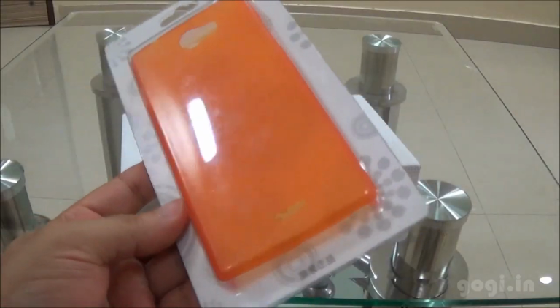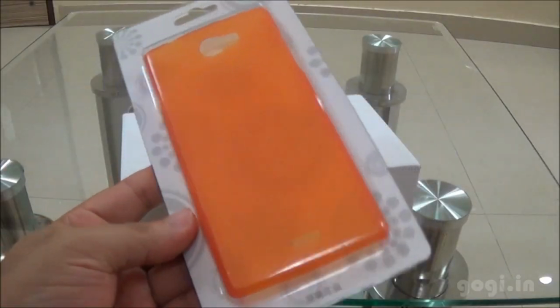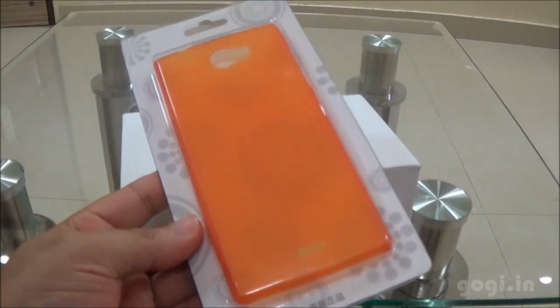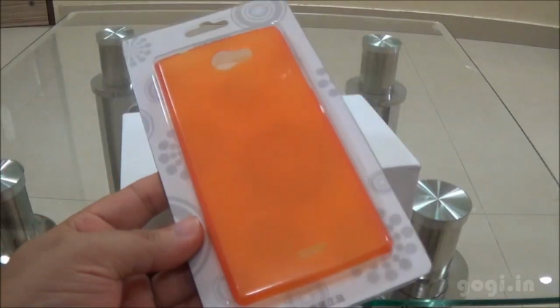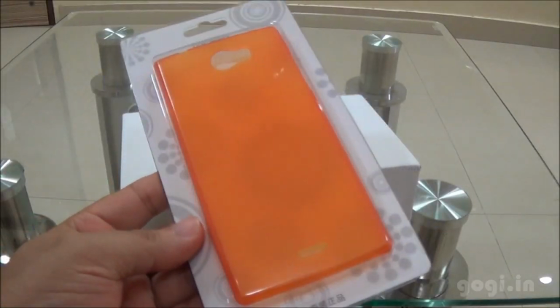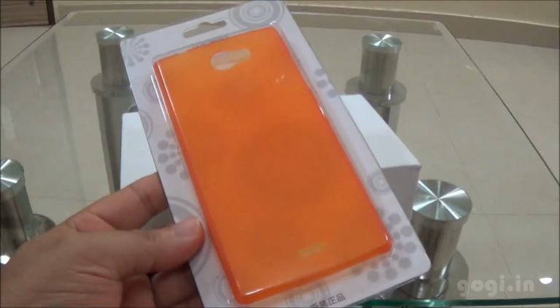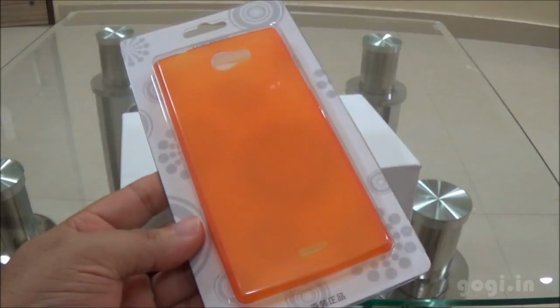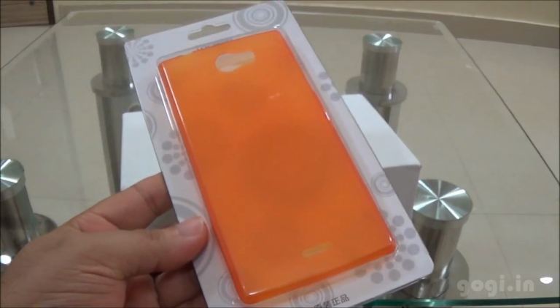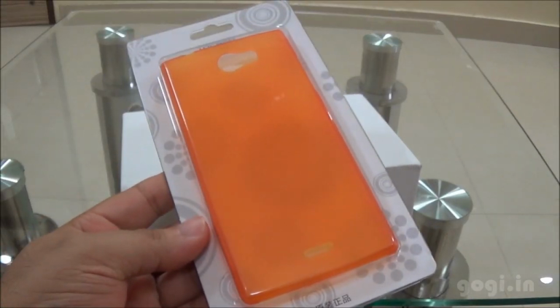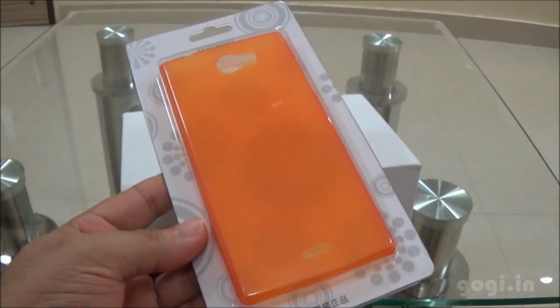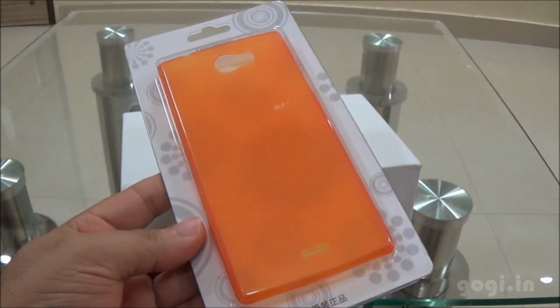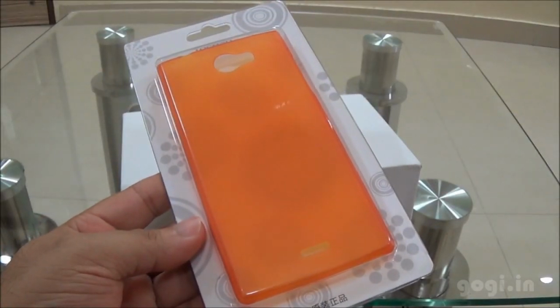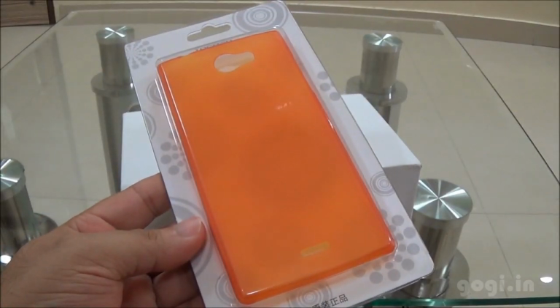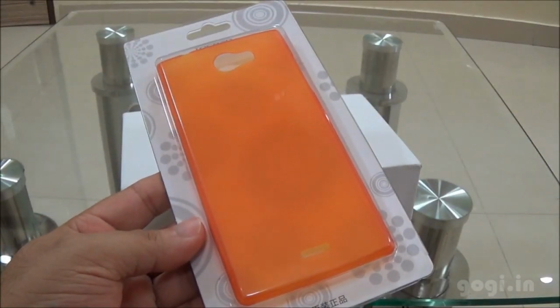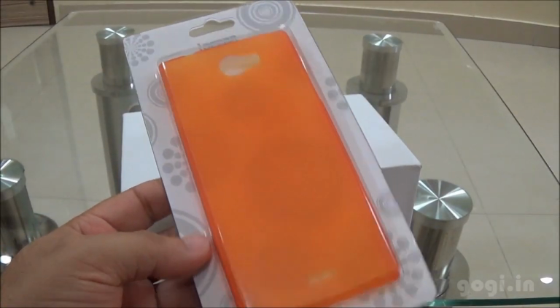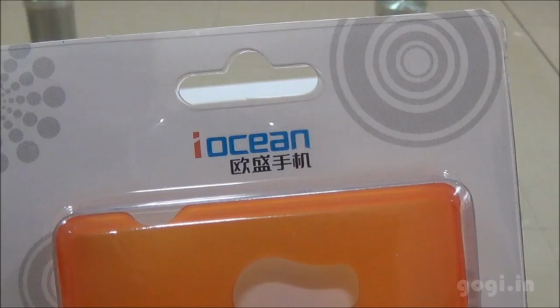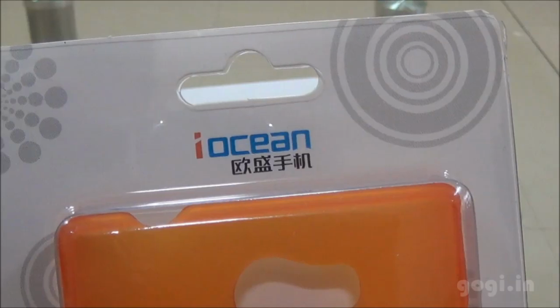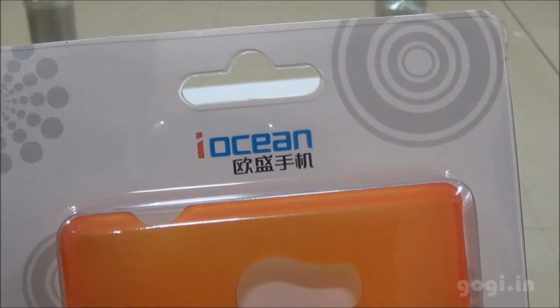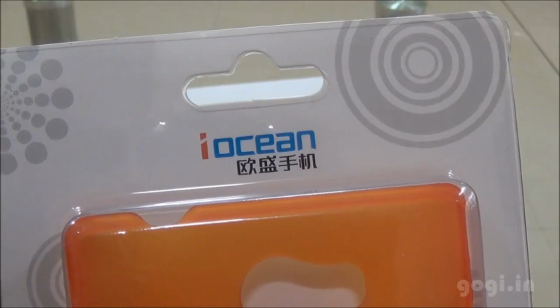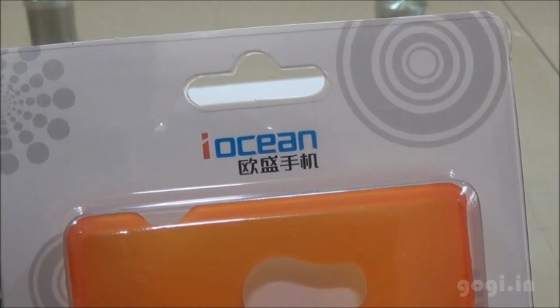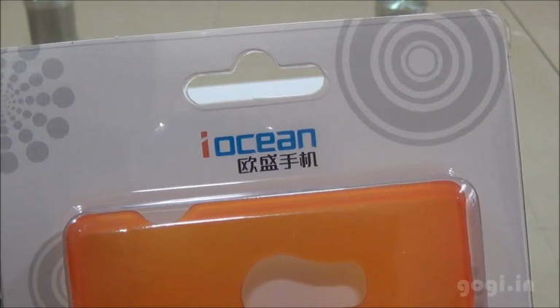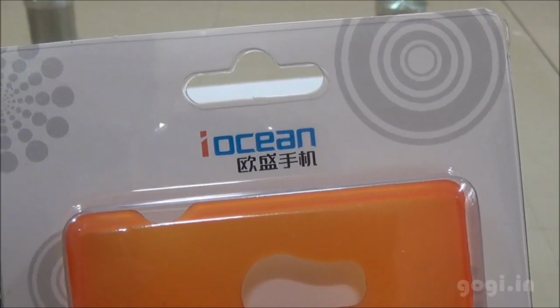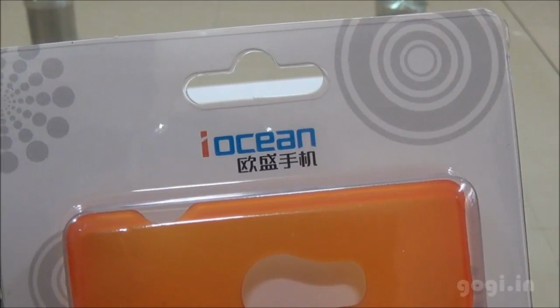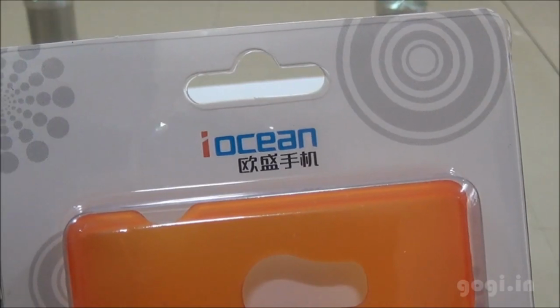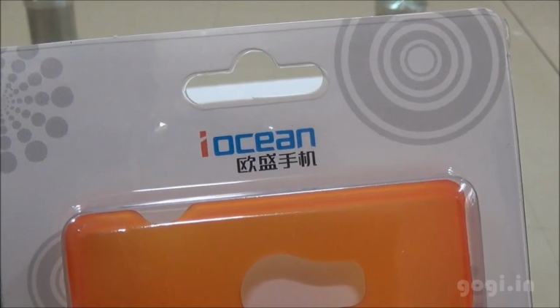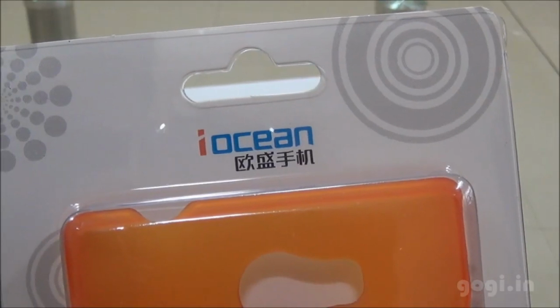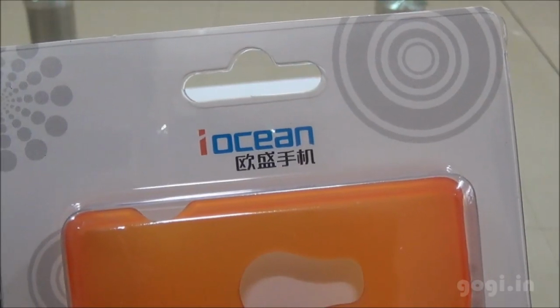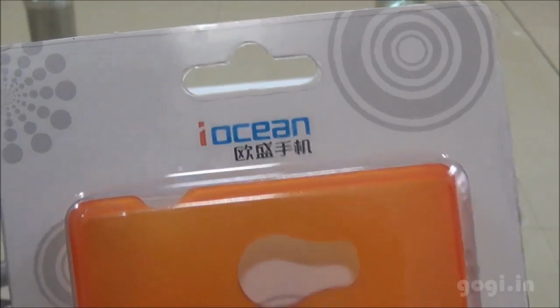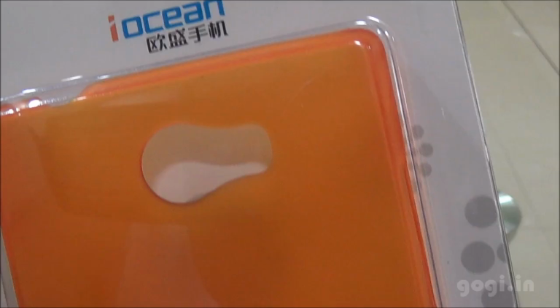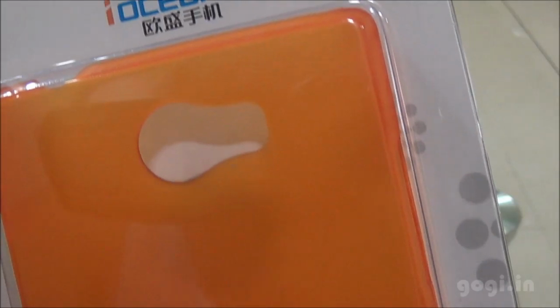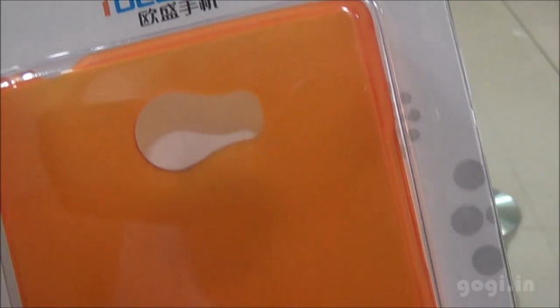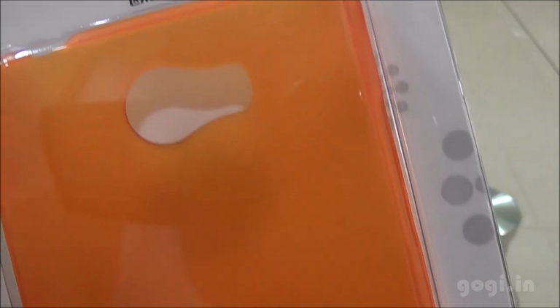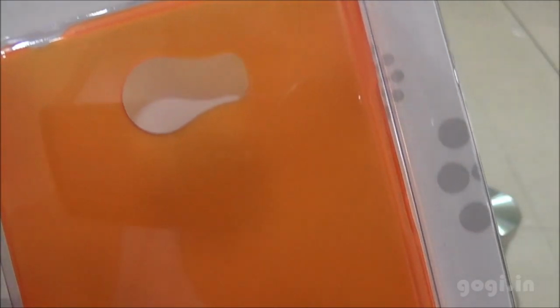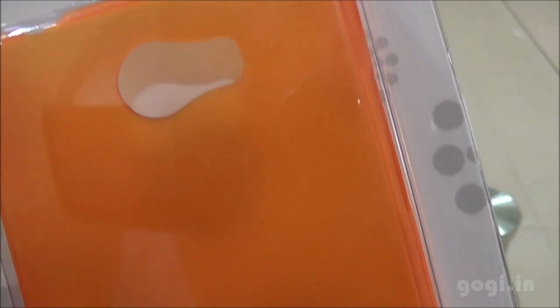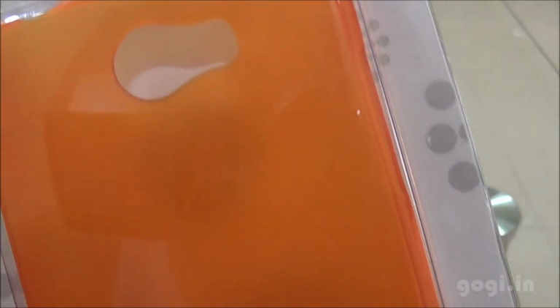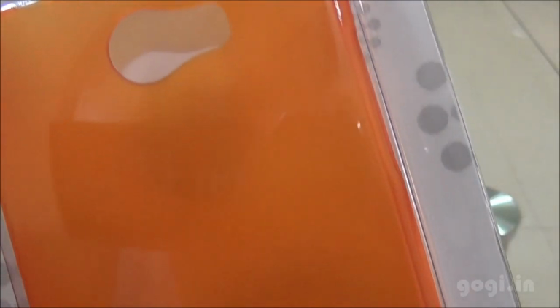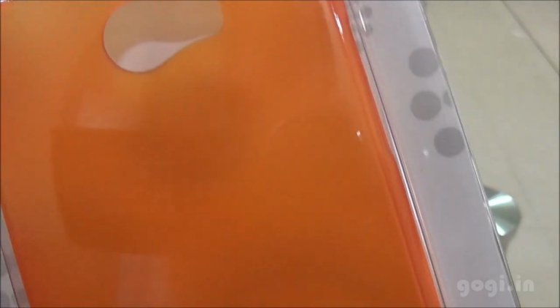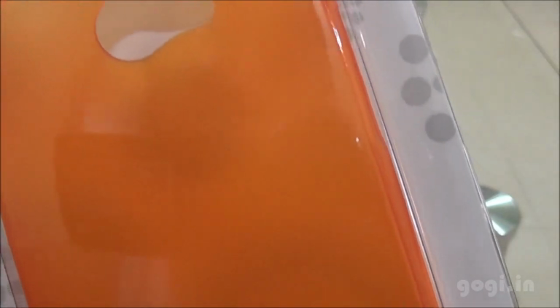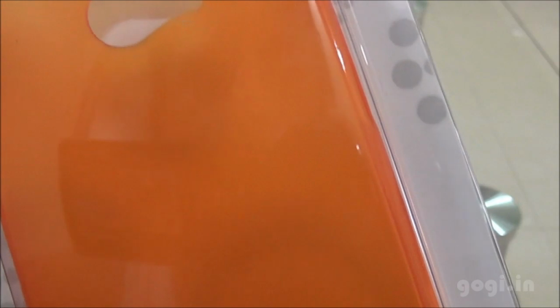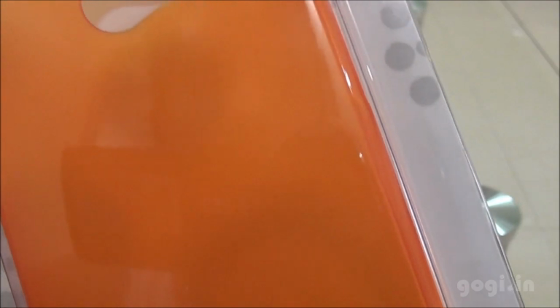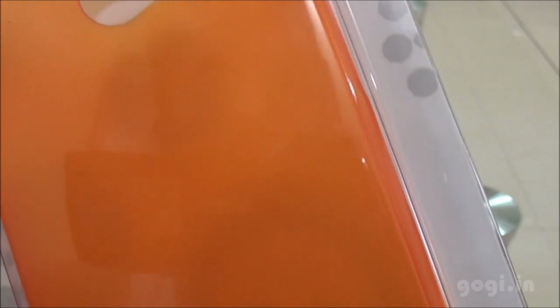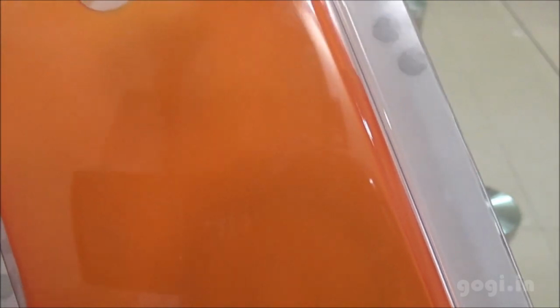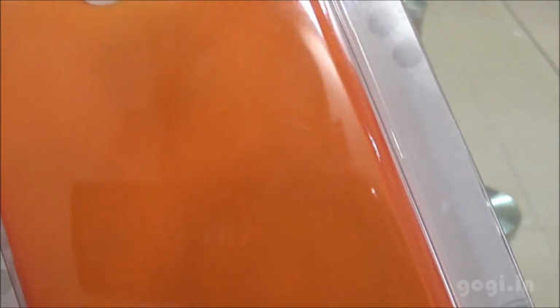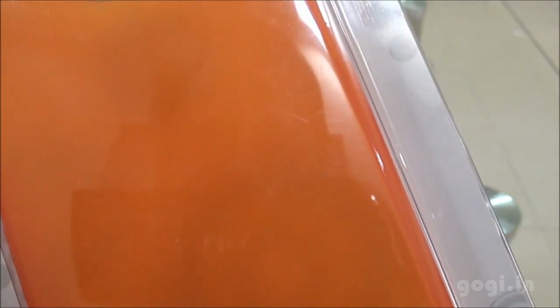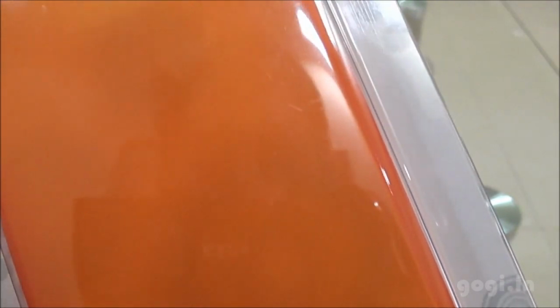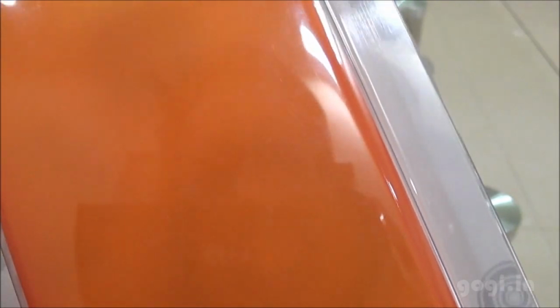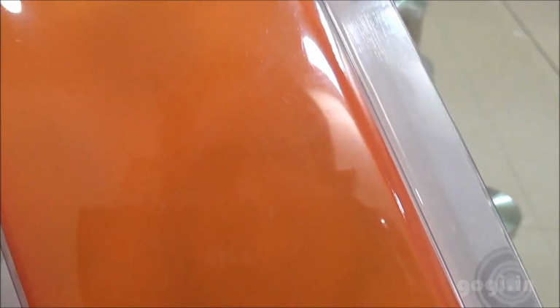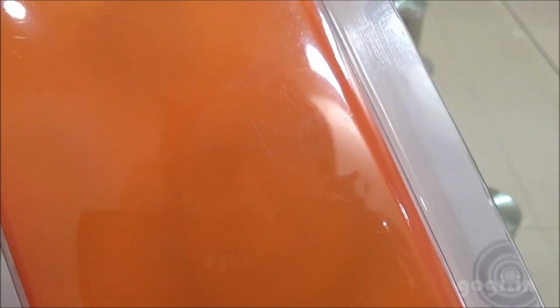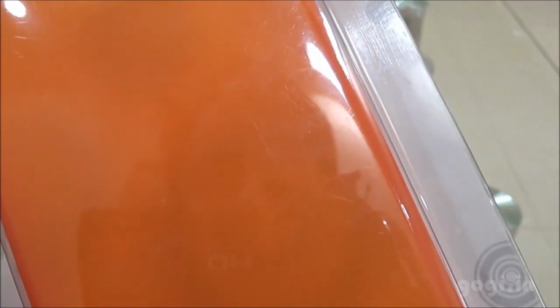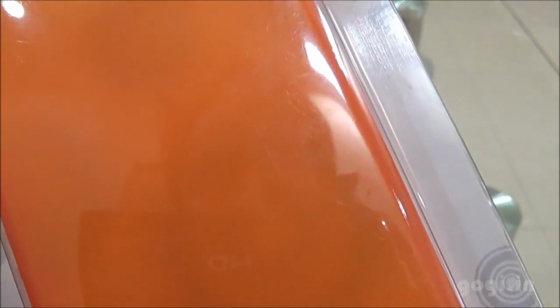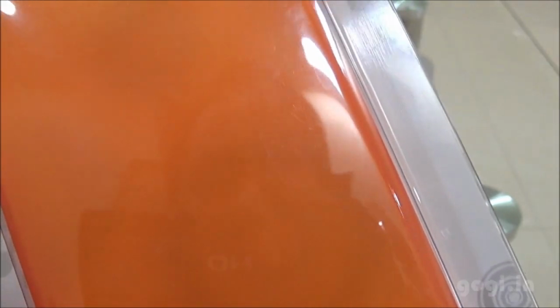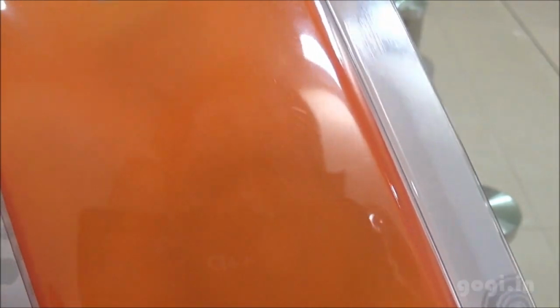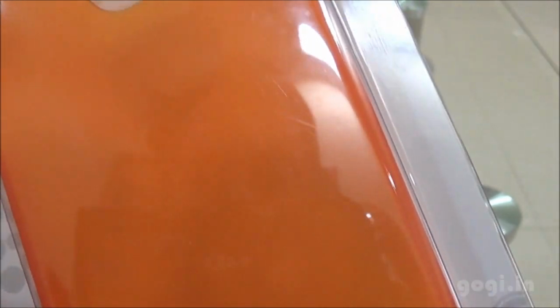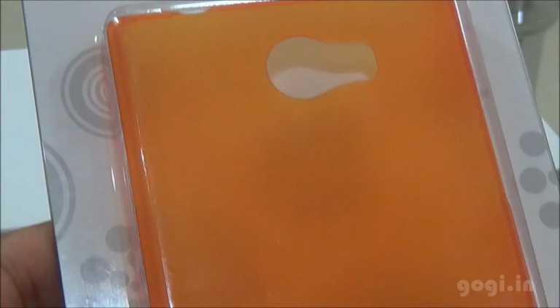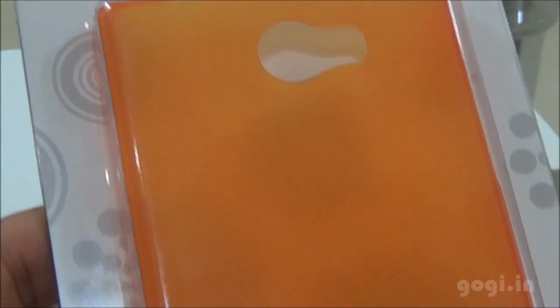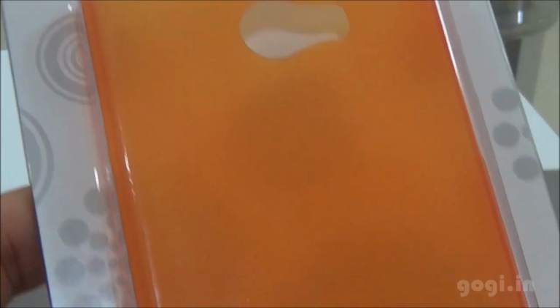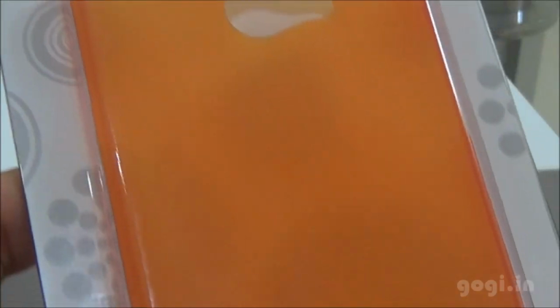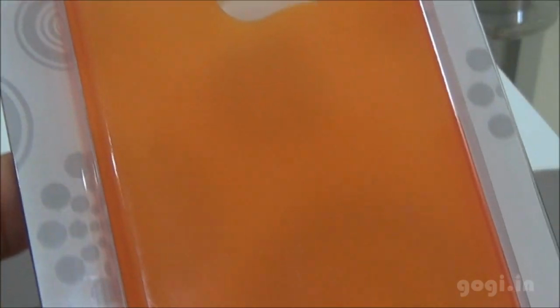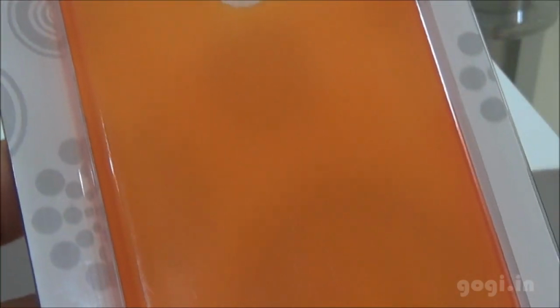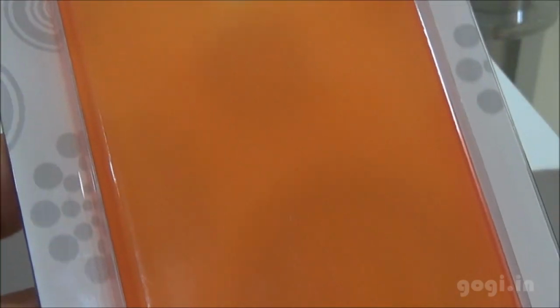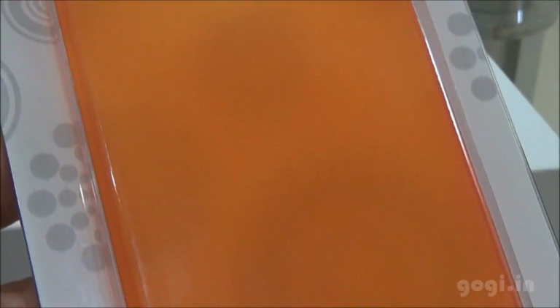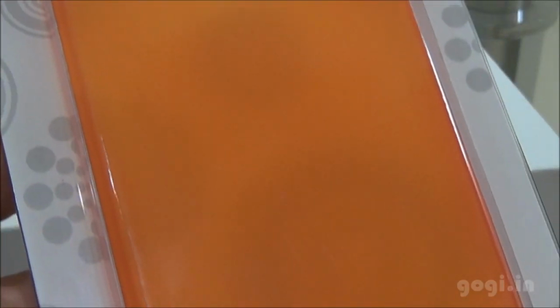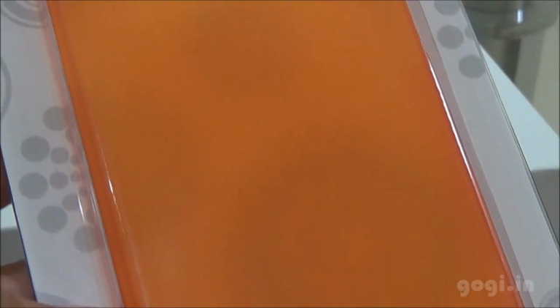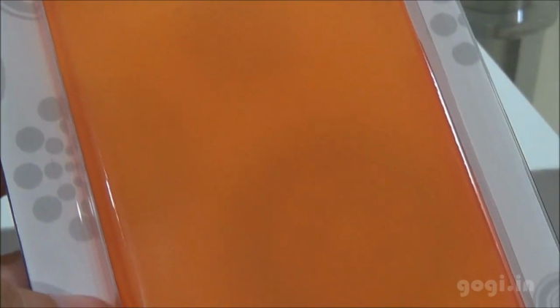Here is the orange color back protective case. I'm not sure if you get this for free — this case is available in three different colors.